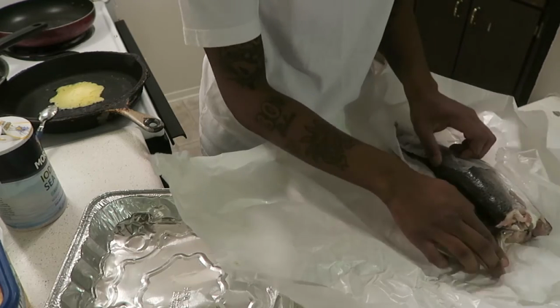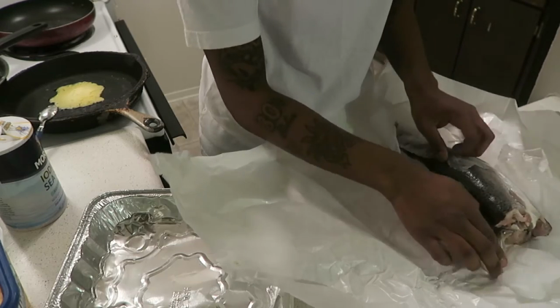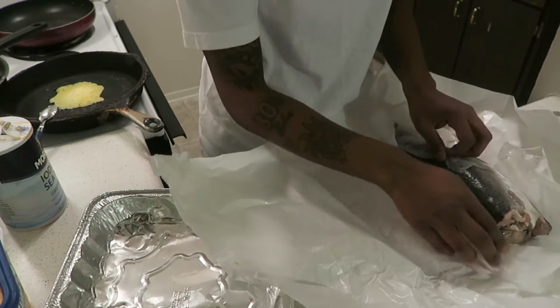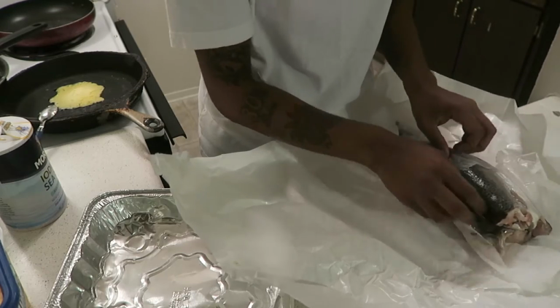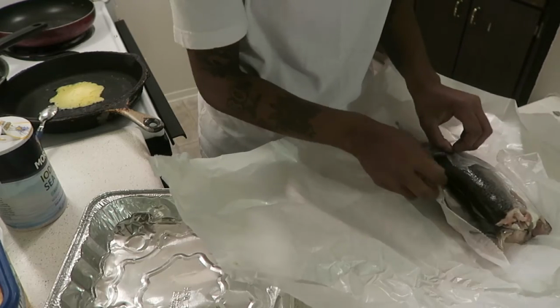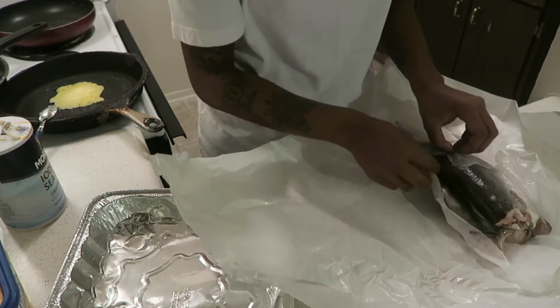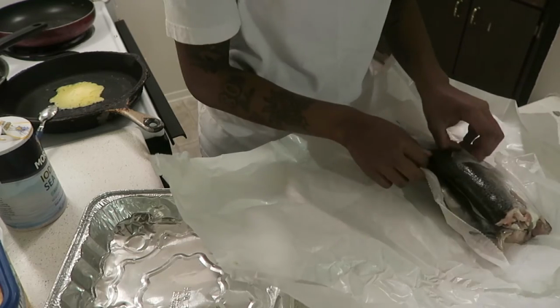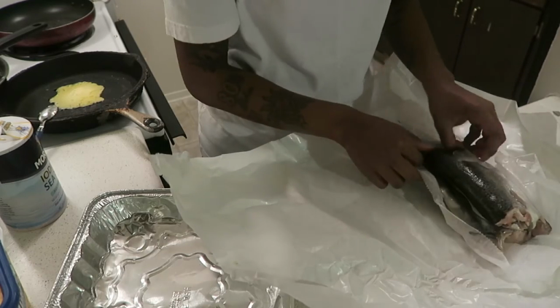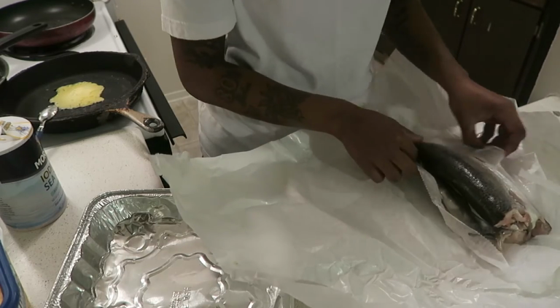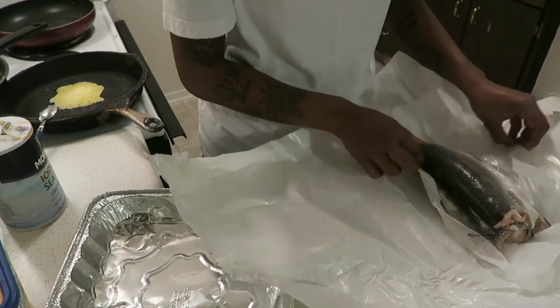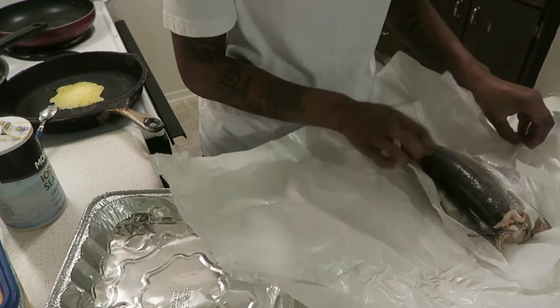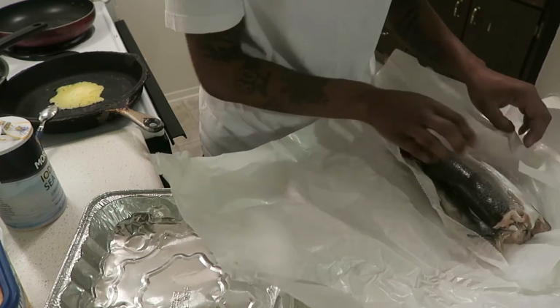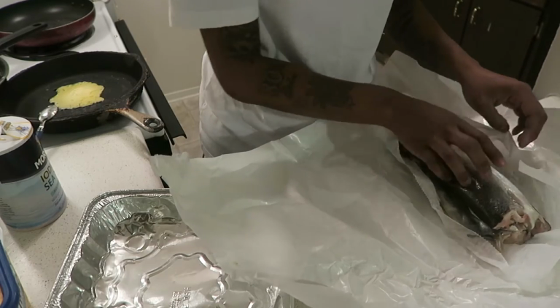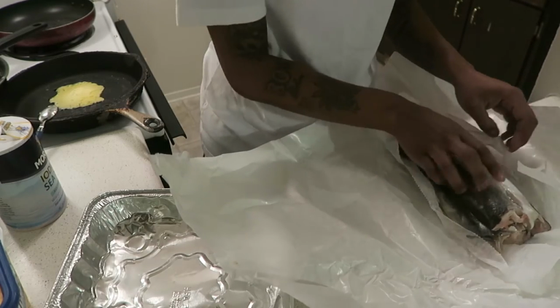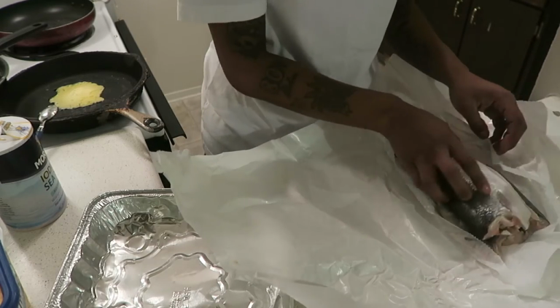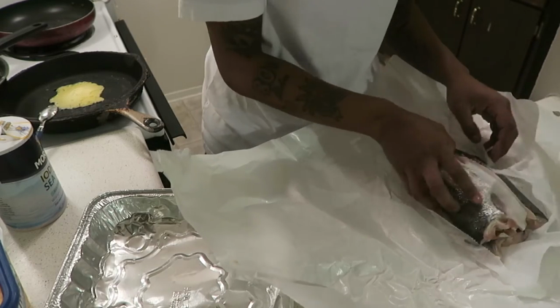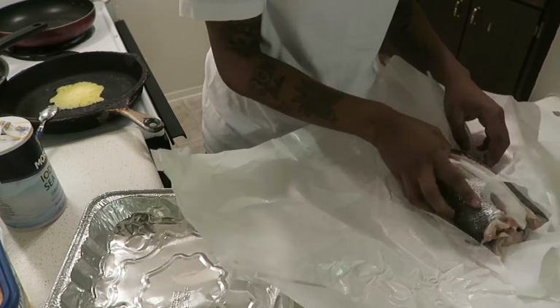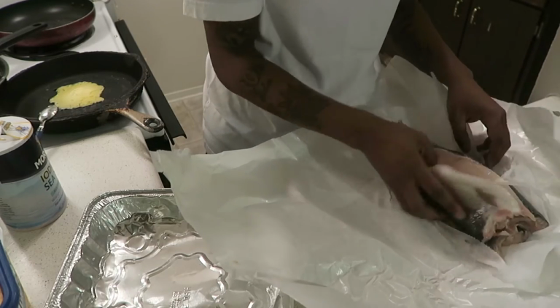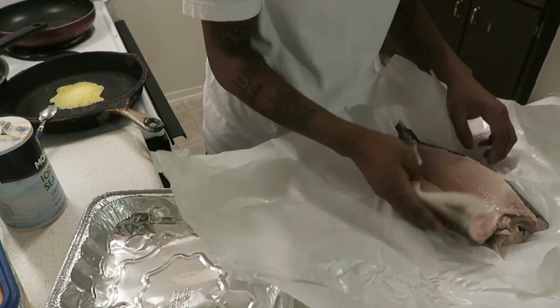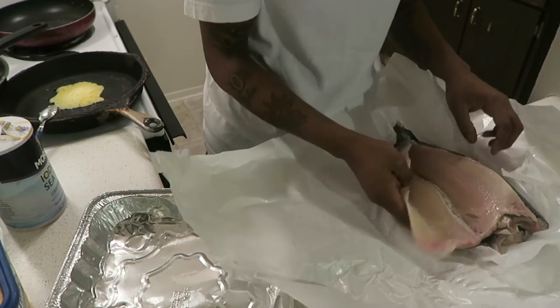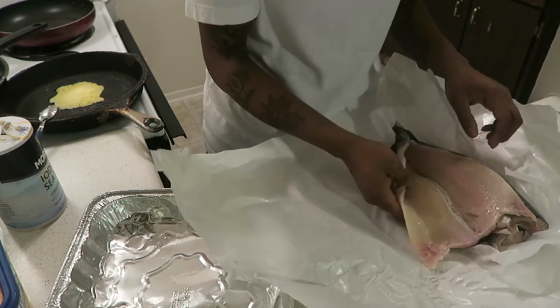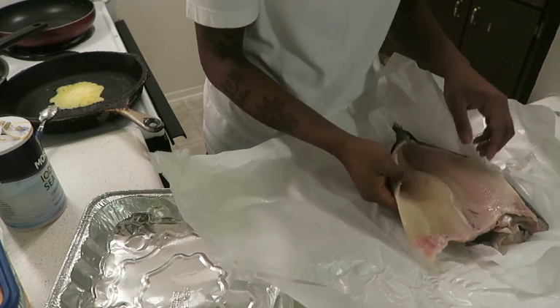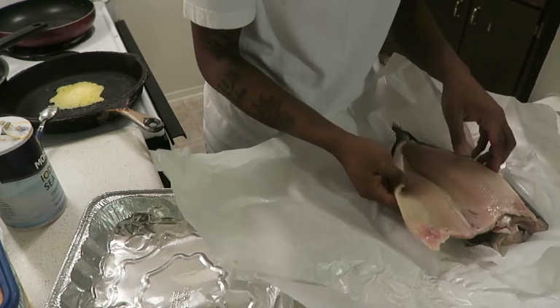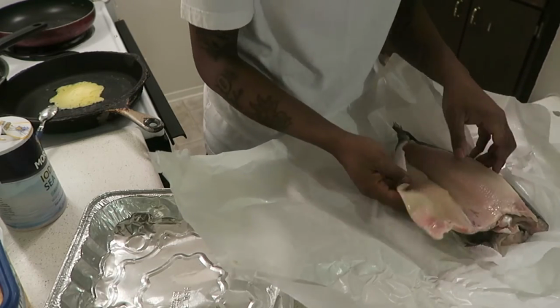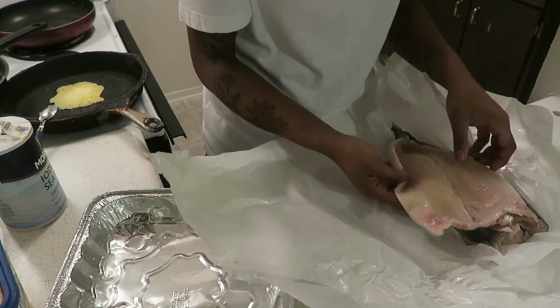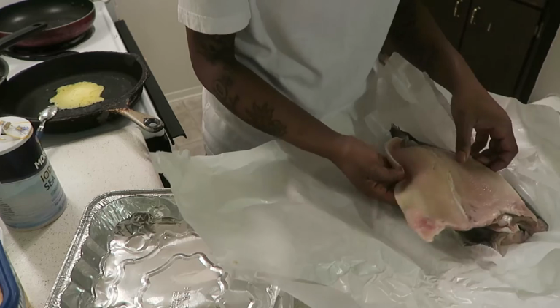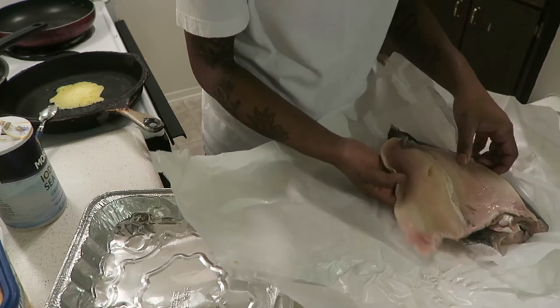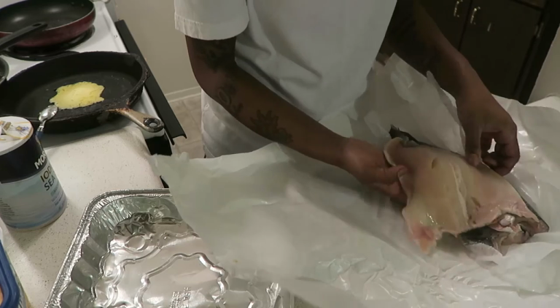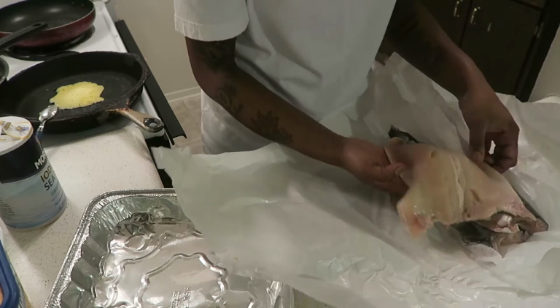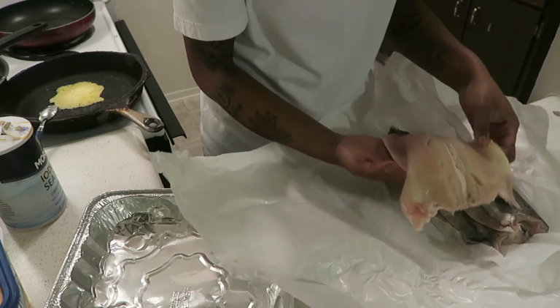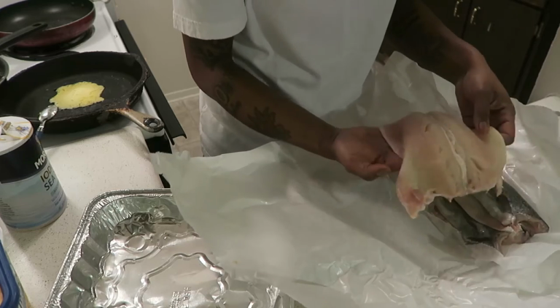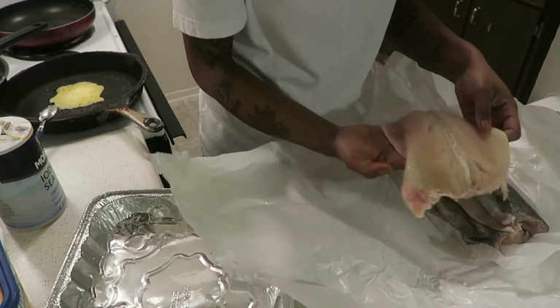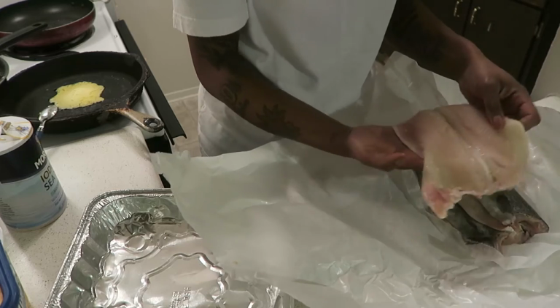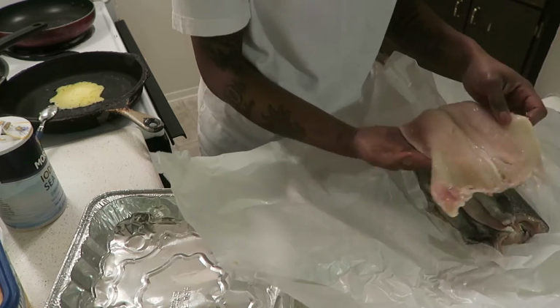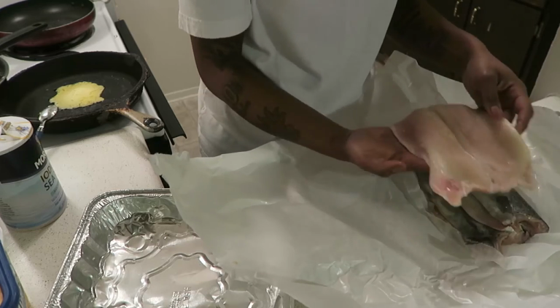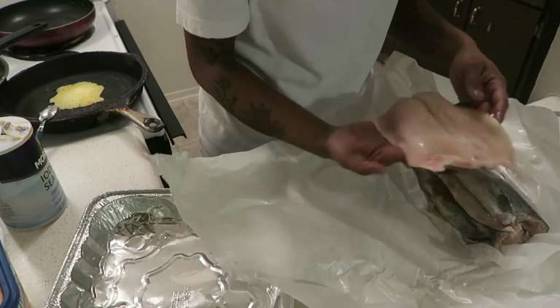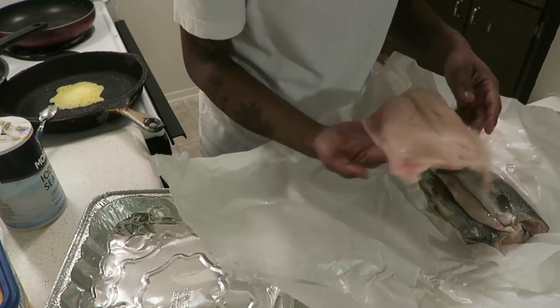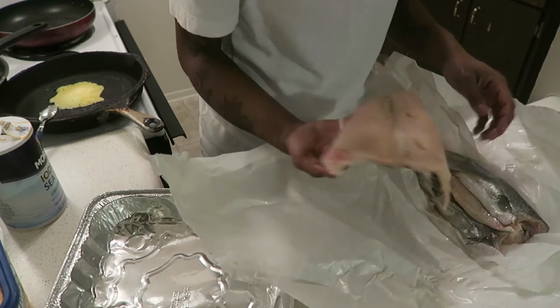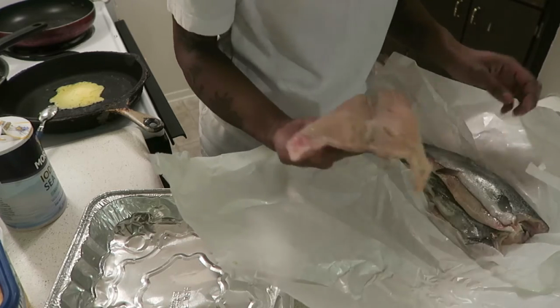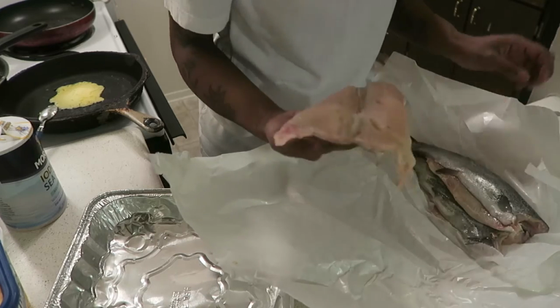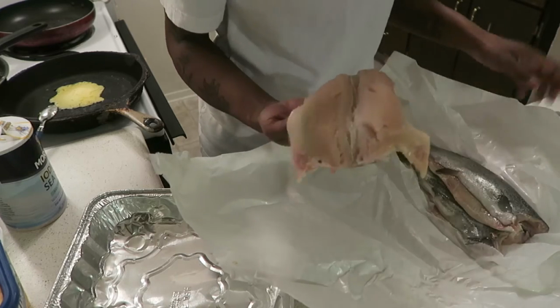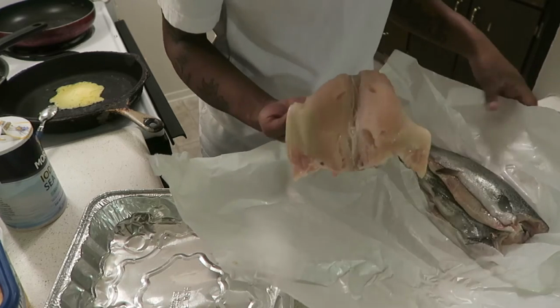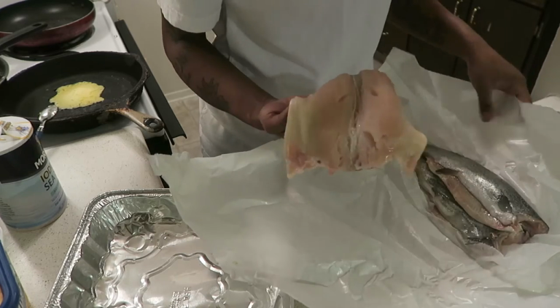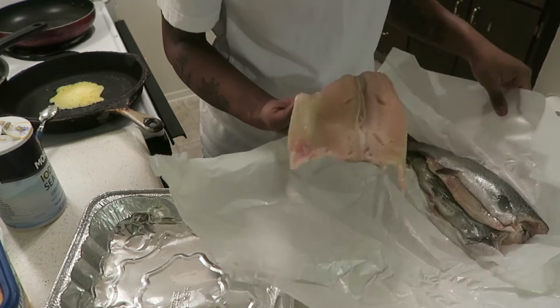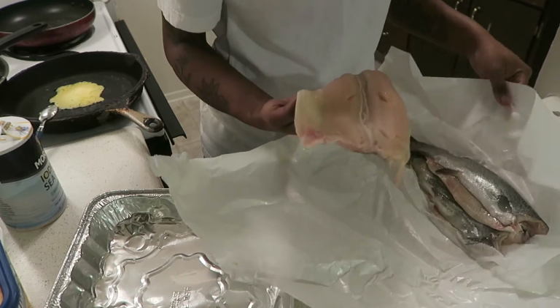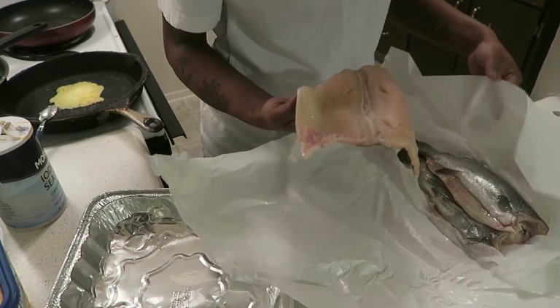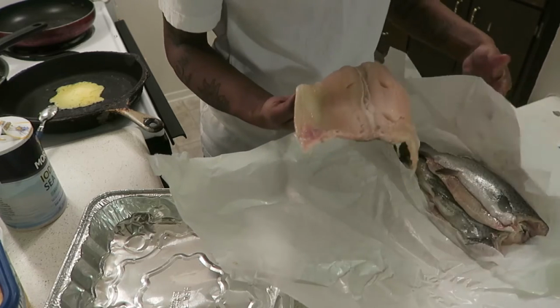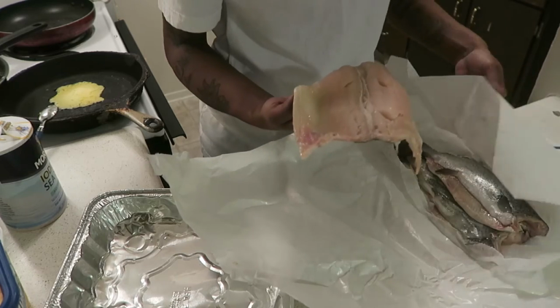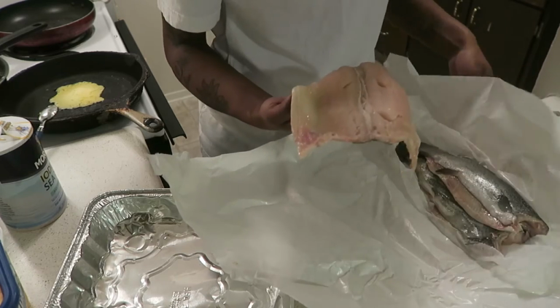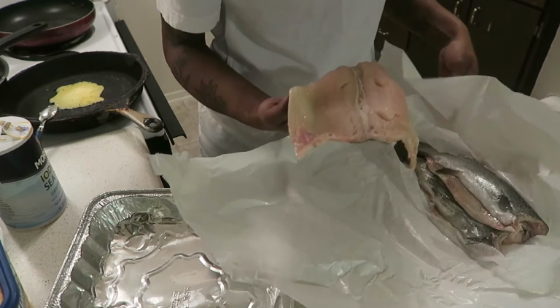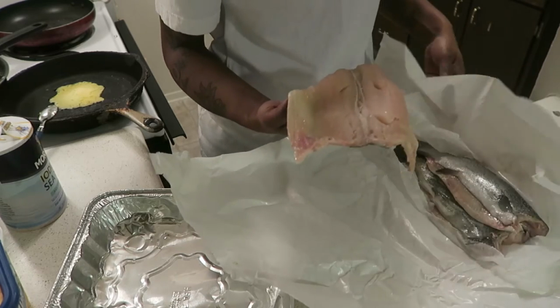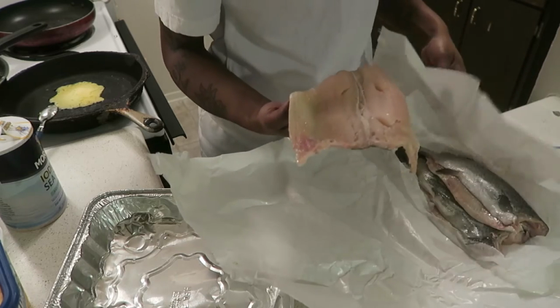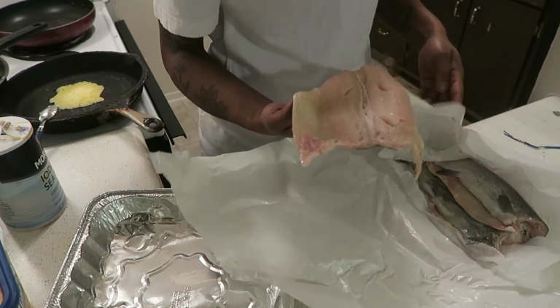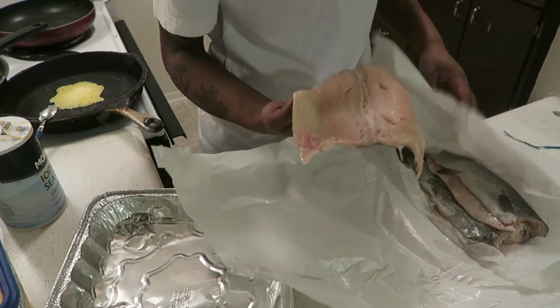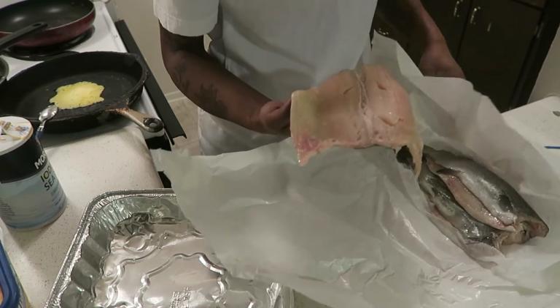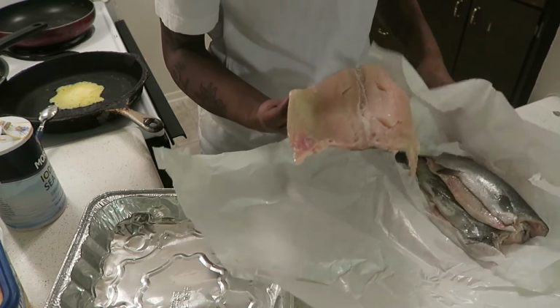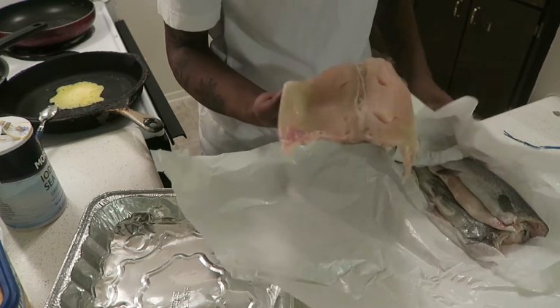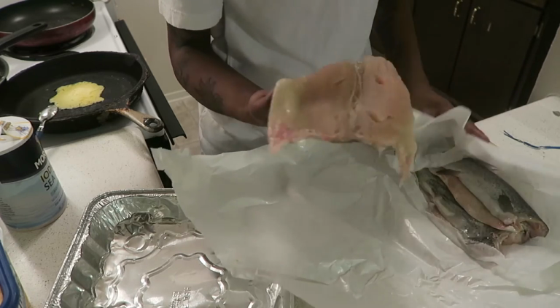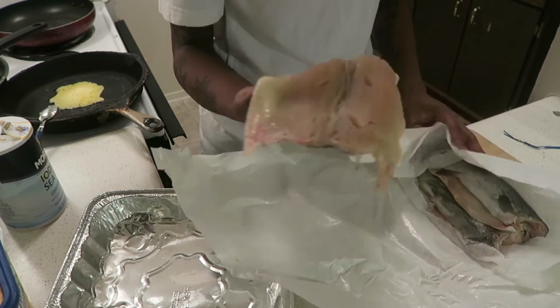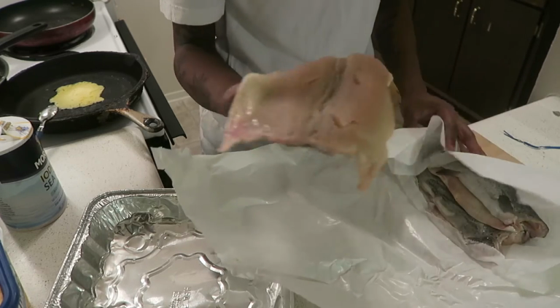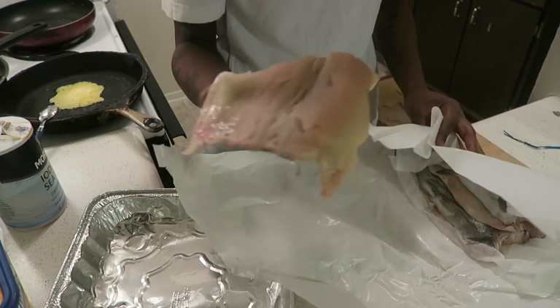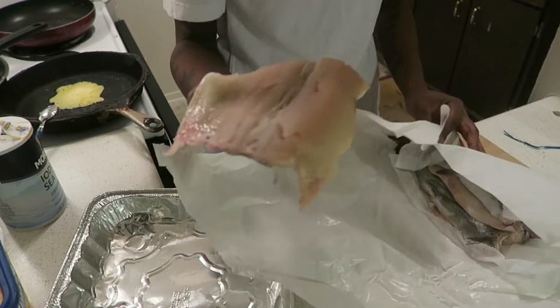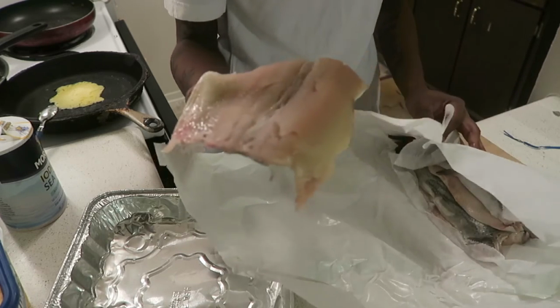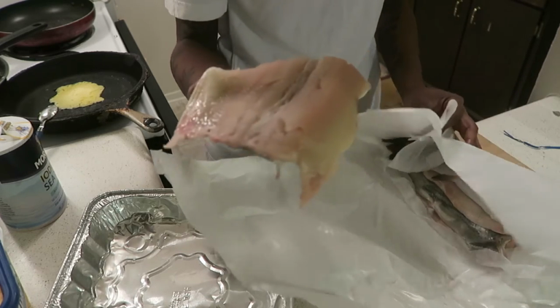Hands washed, hands clean. What I'll do is cut these in half so I don't have to cook them whole.